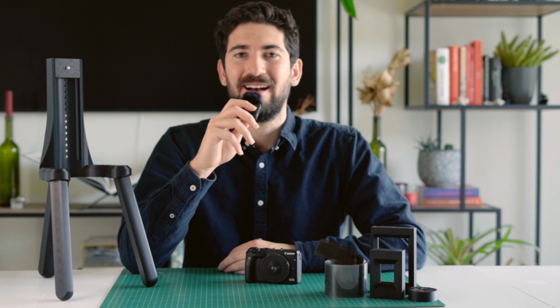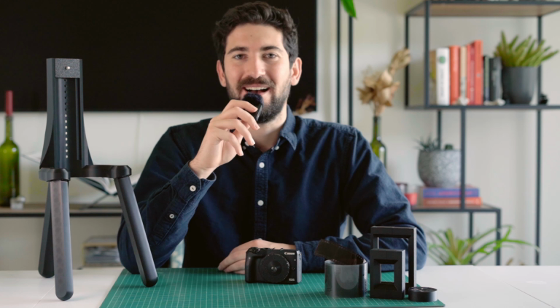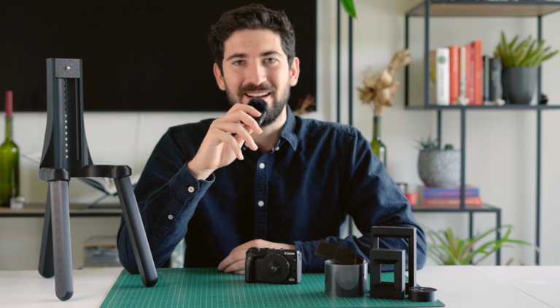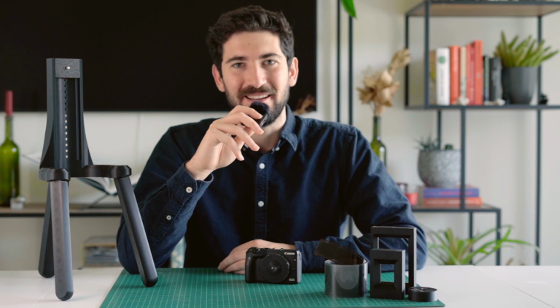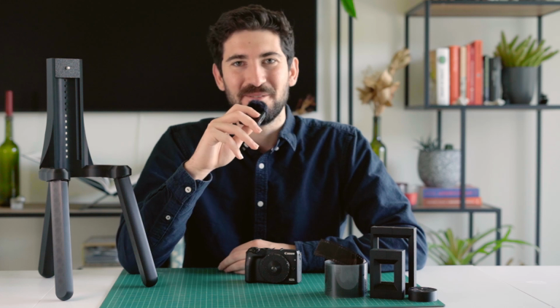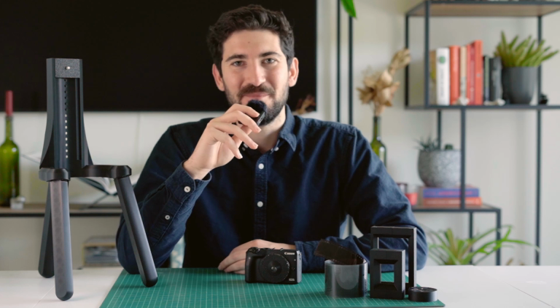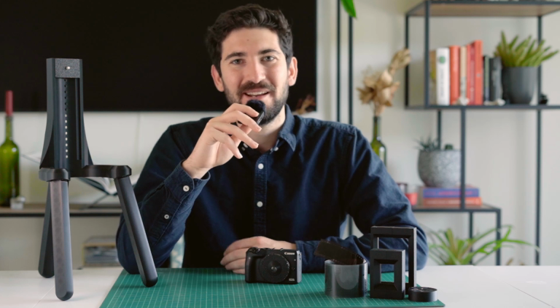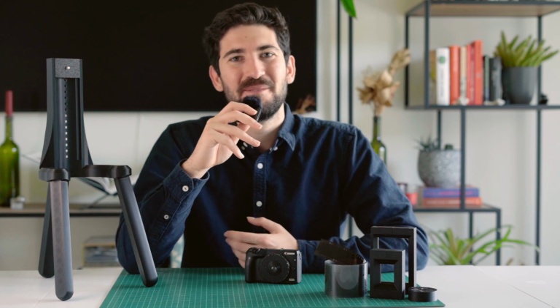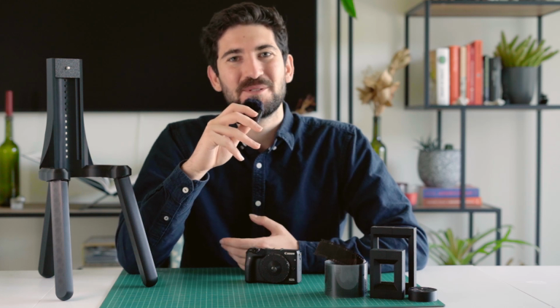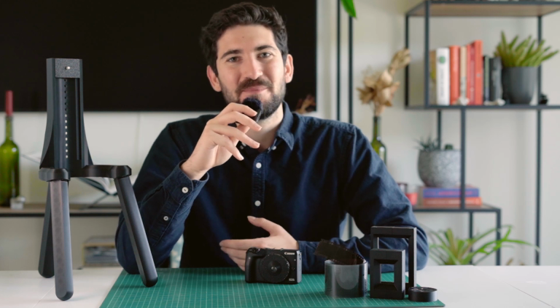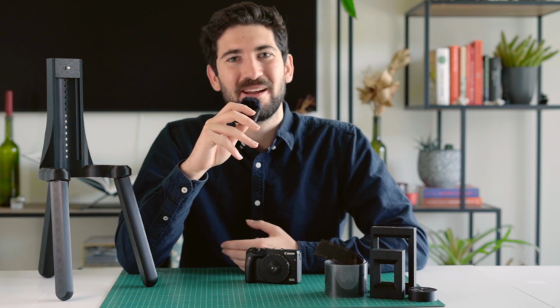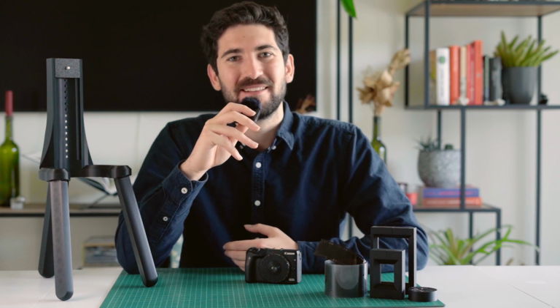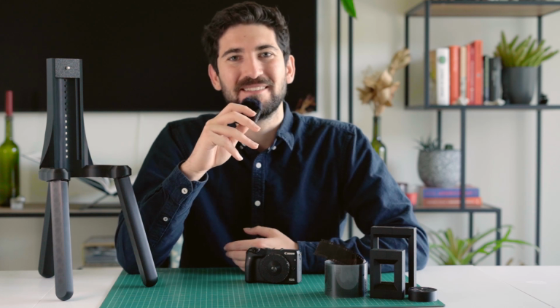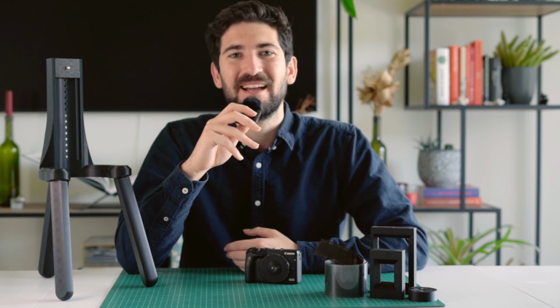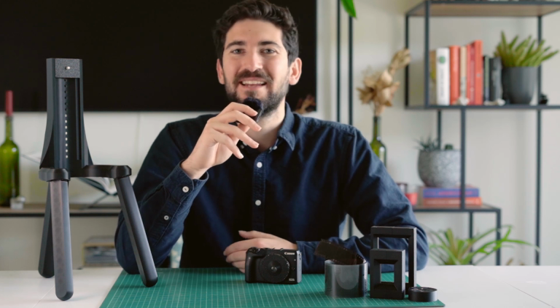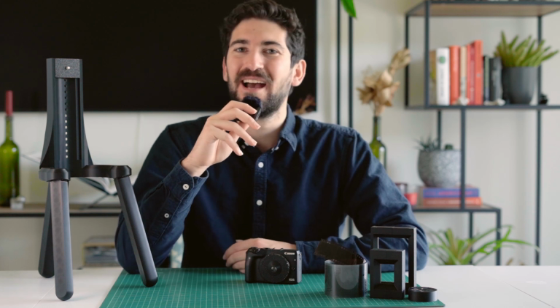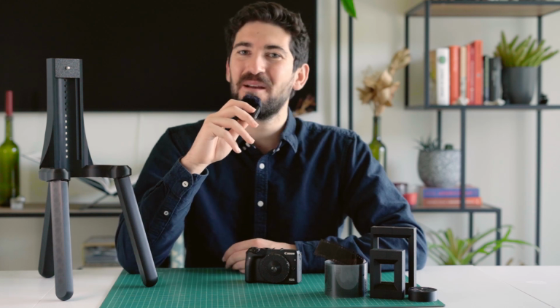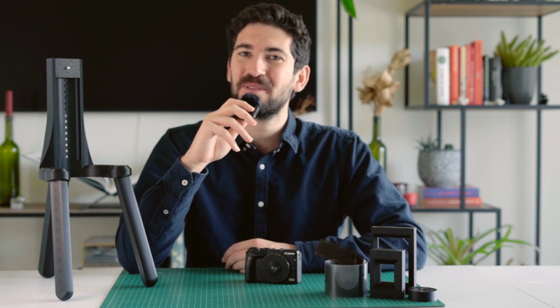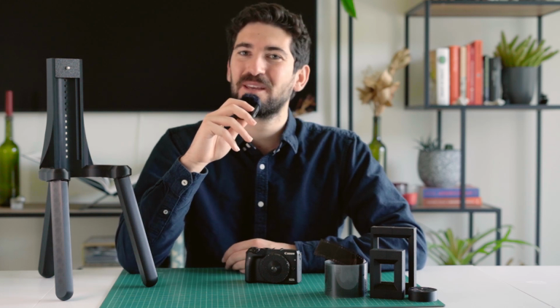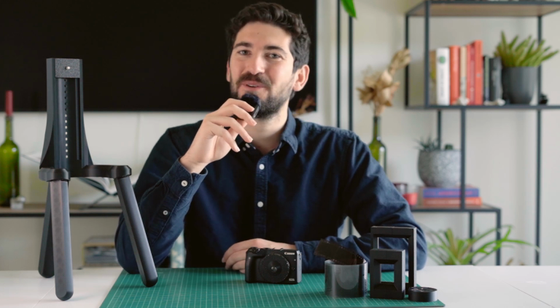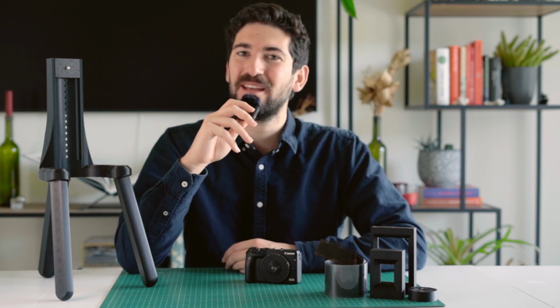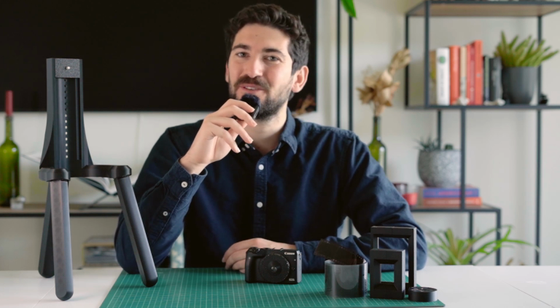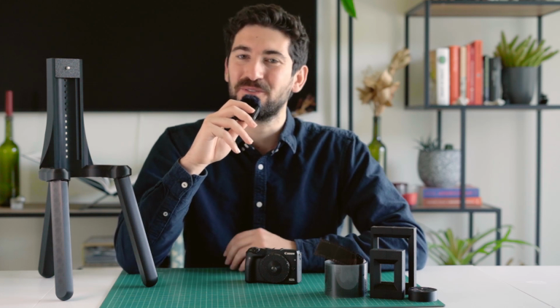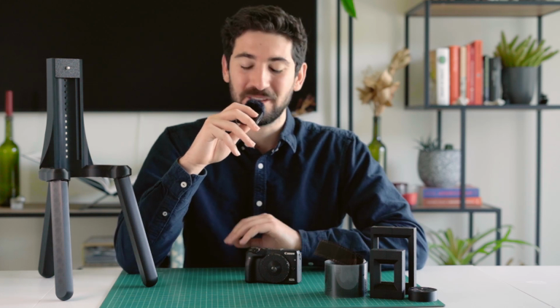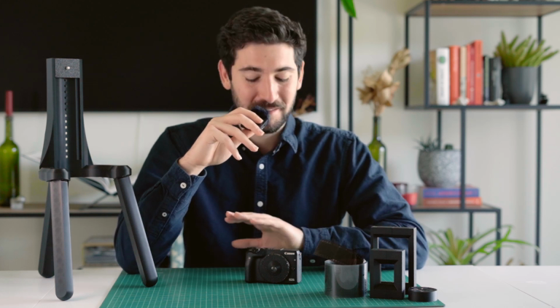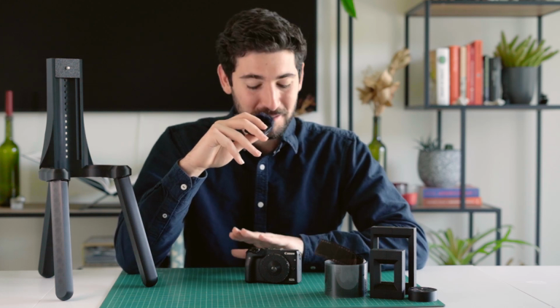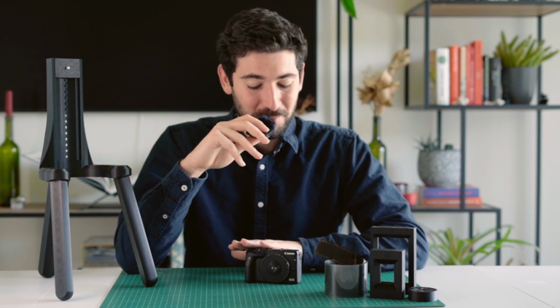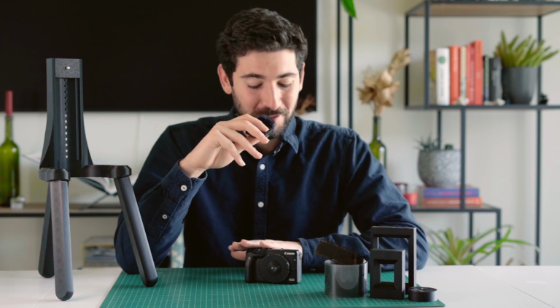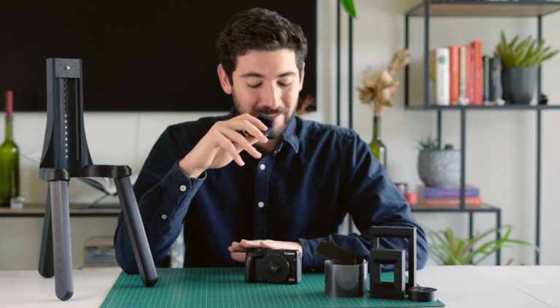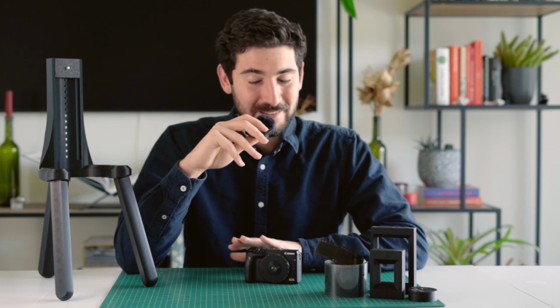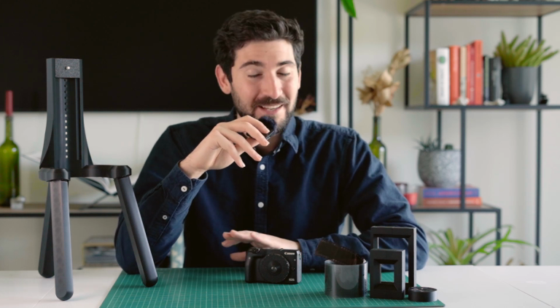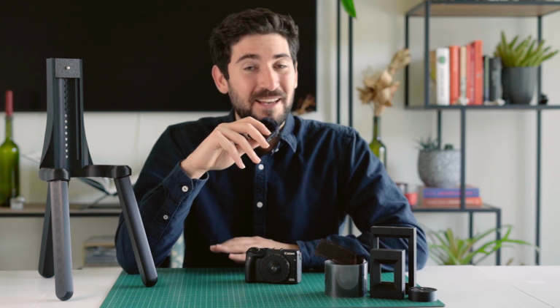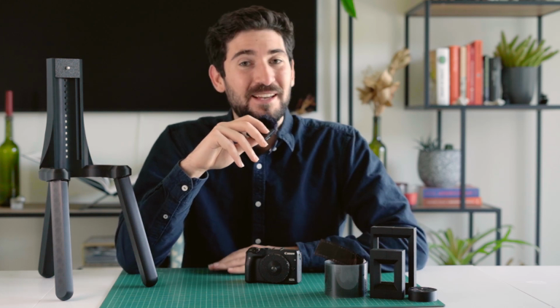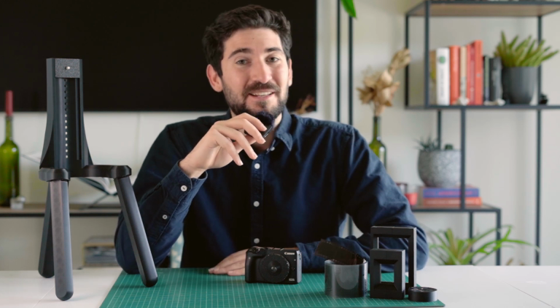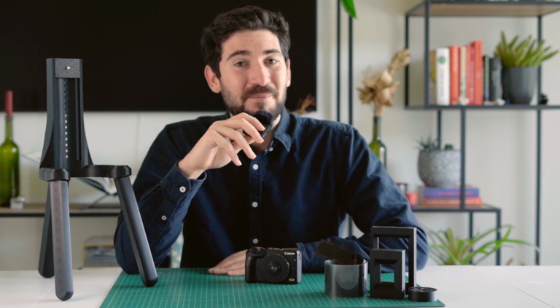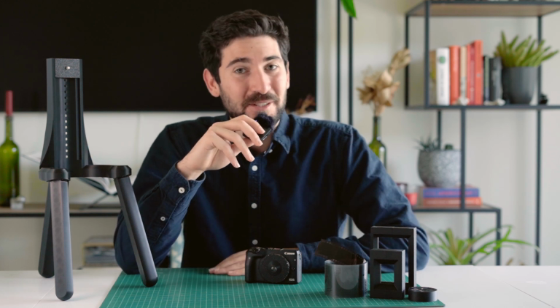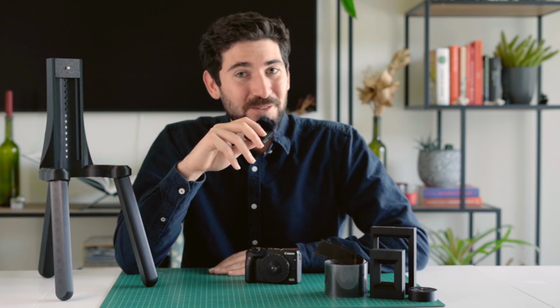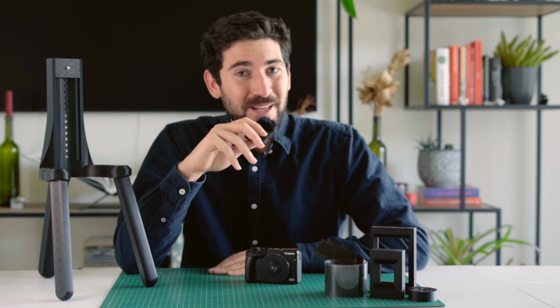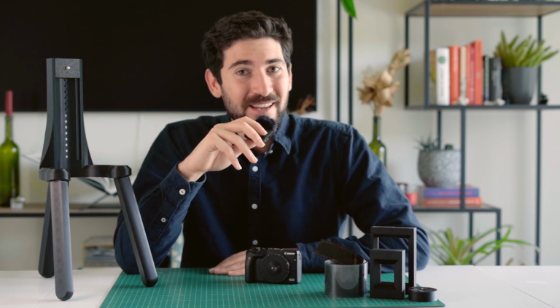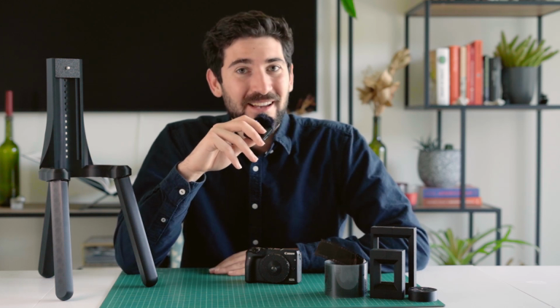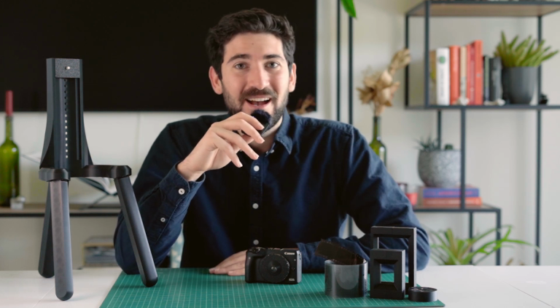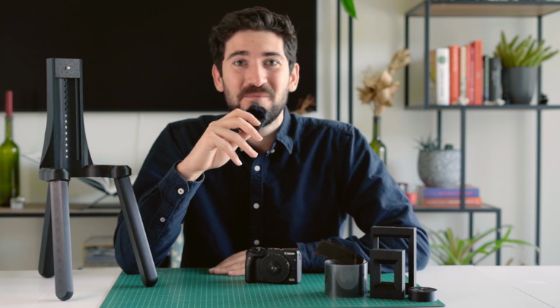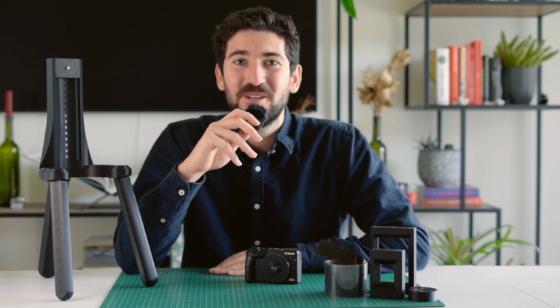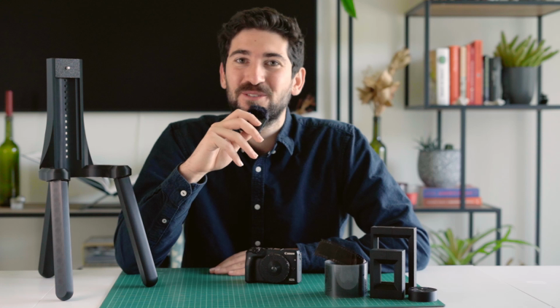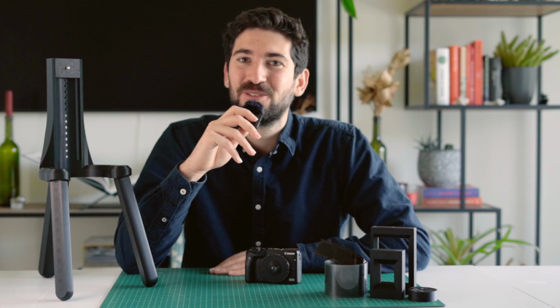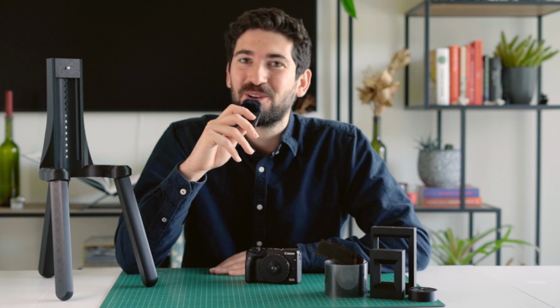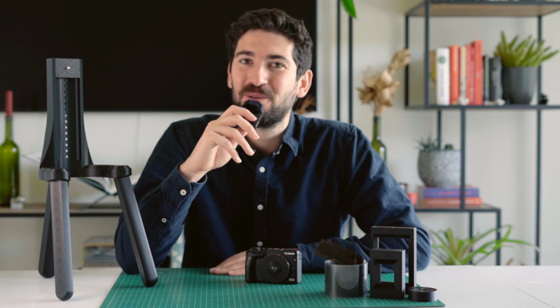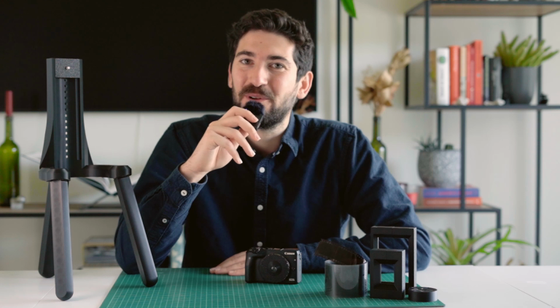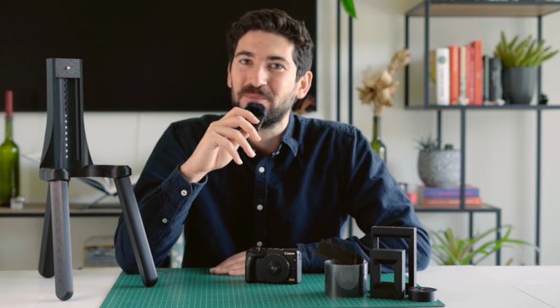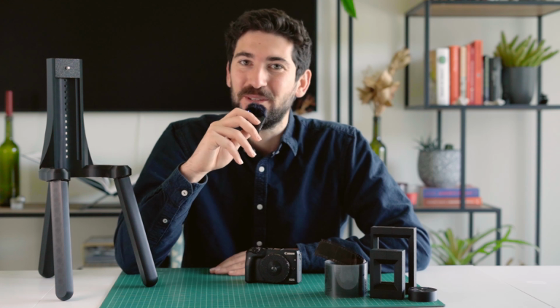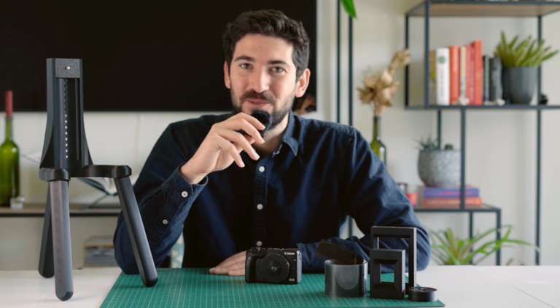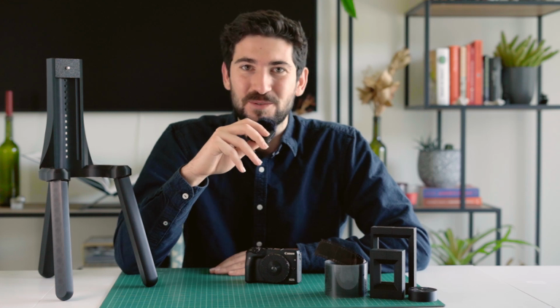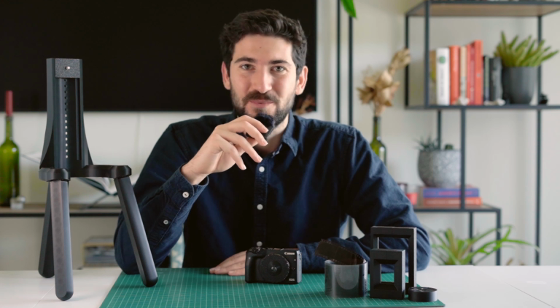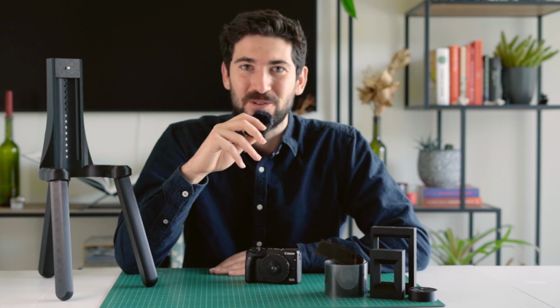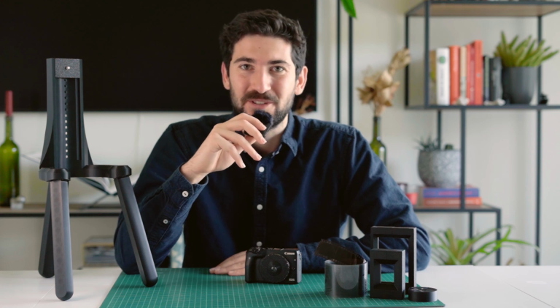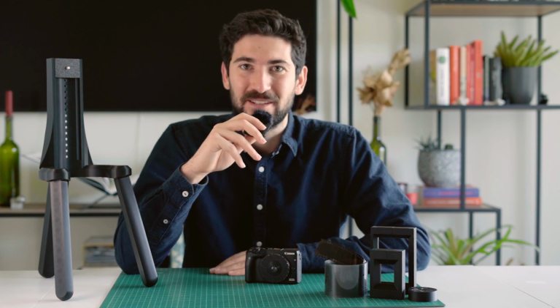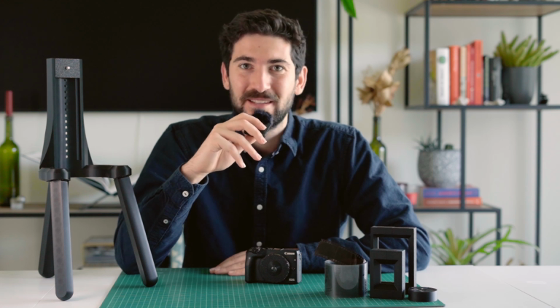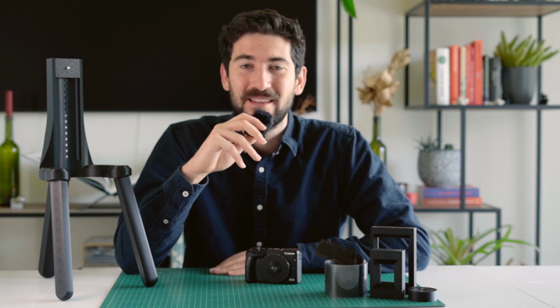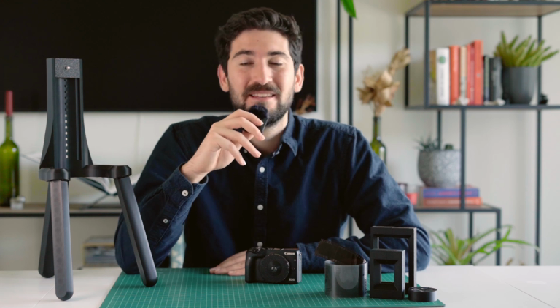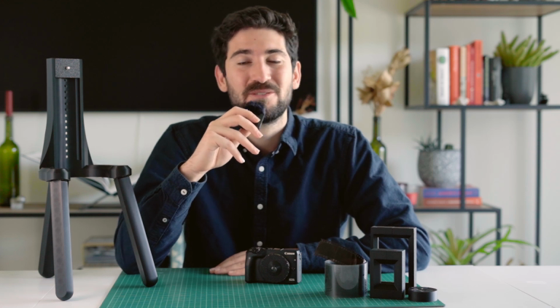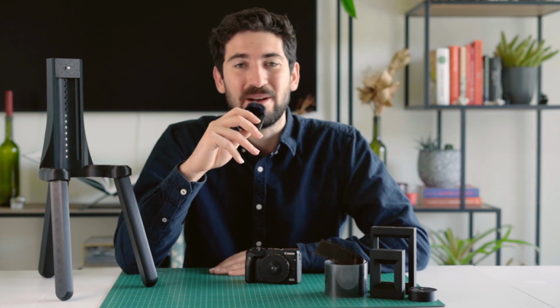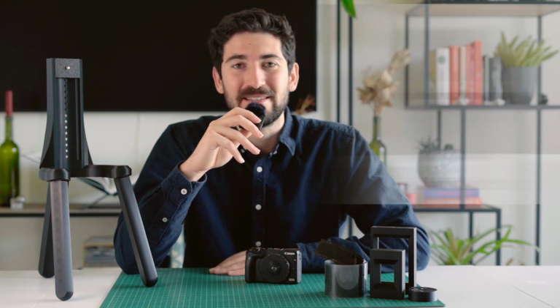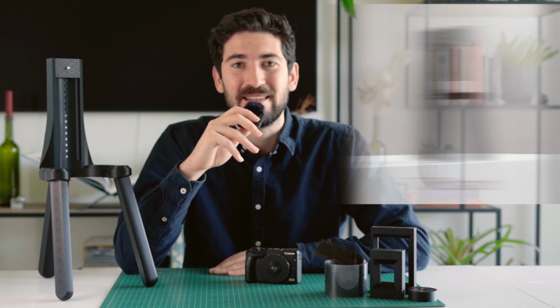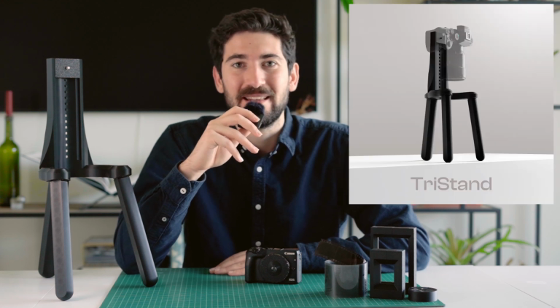Hi, my name is Michael and I'm the creator of the Dispo Lens, but today I'm here to talk about my newest project, the Tri-Stand.